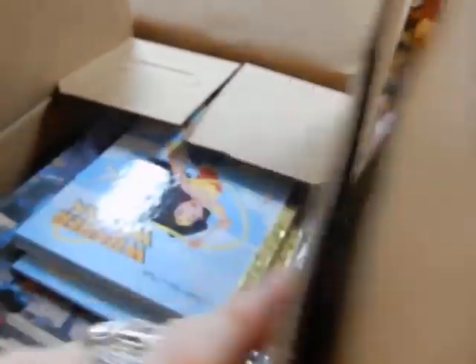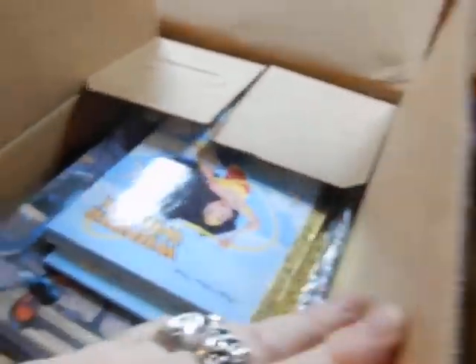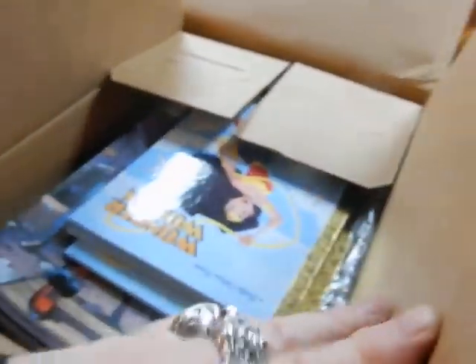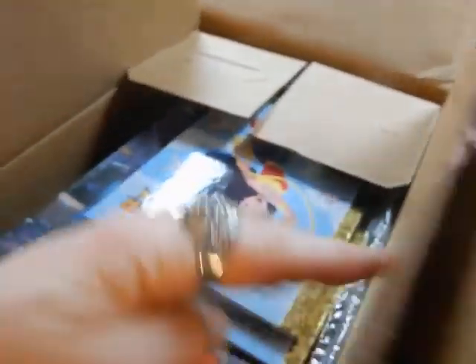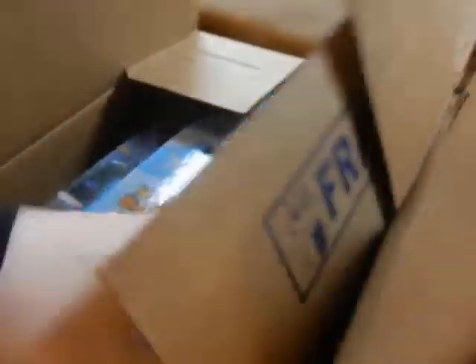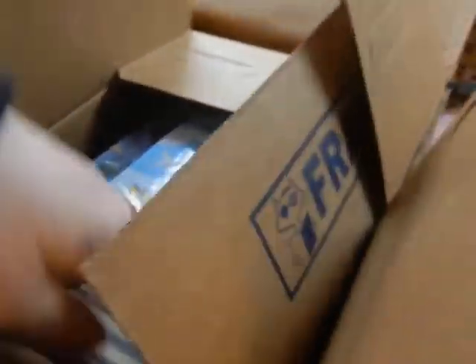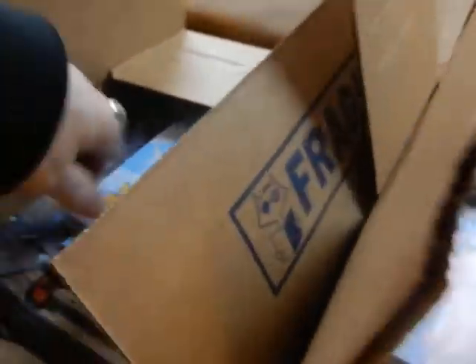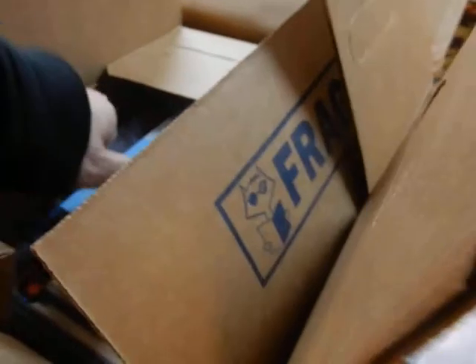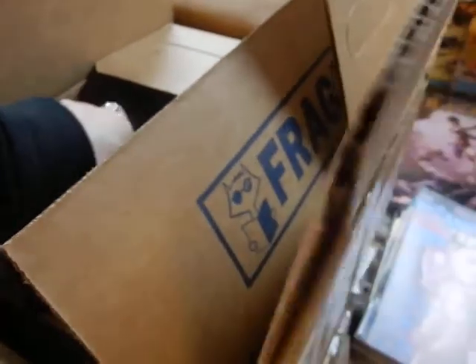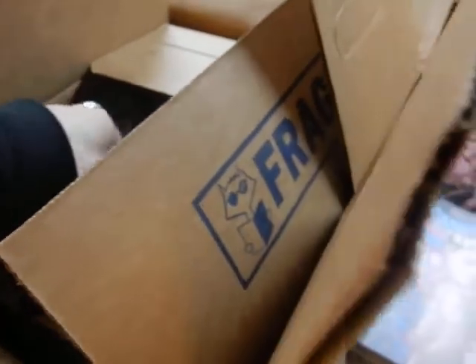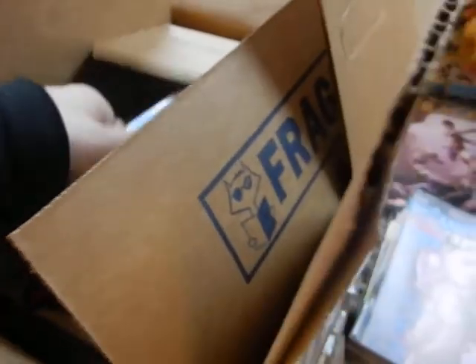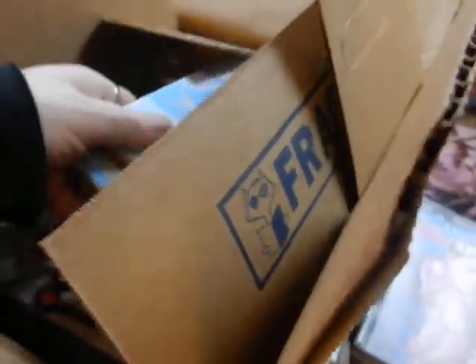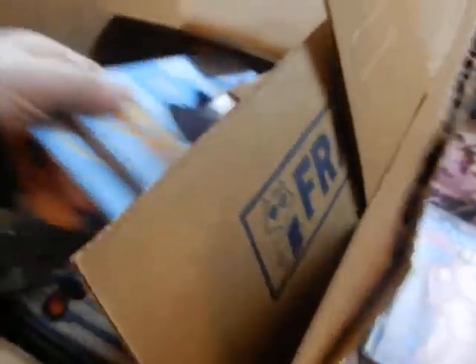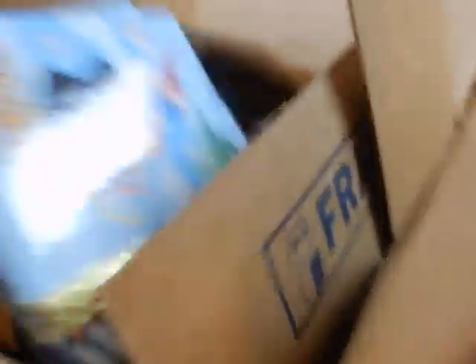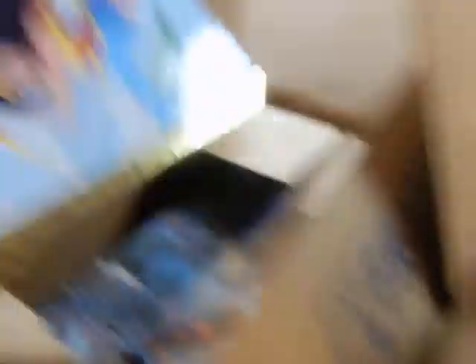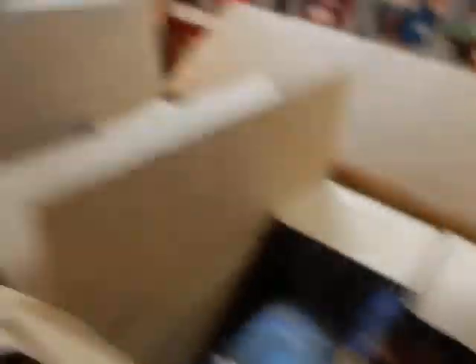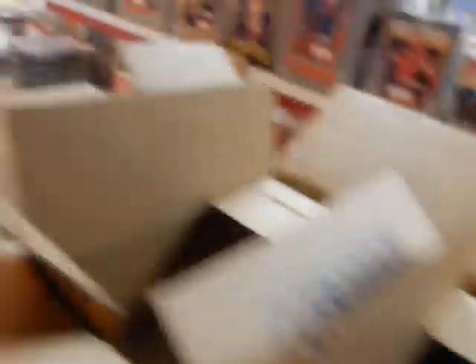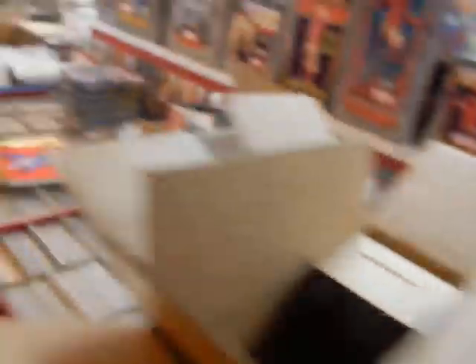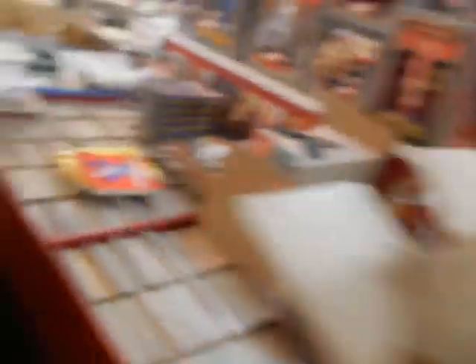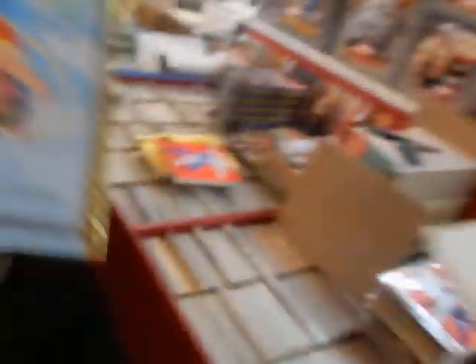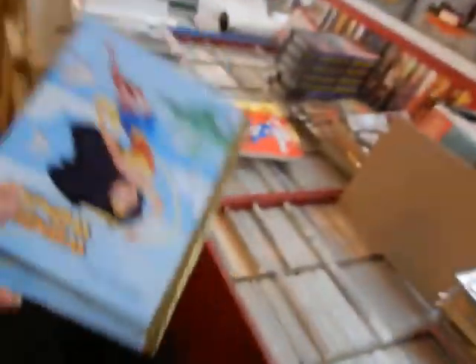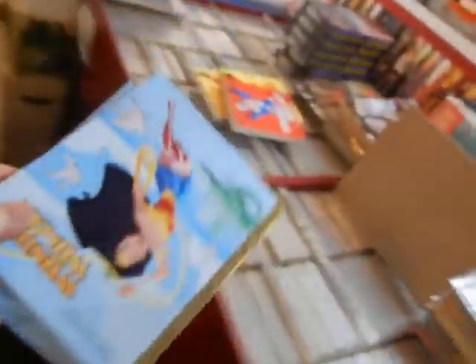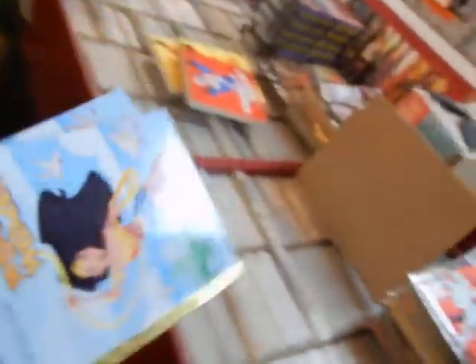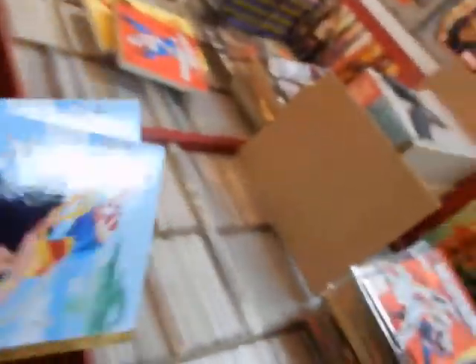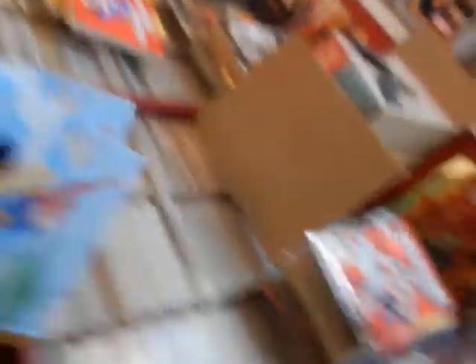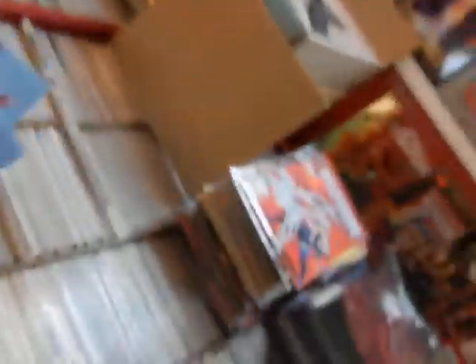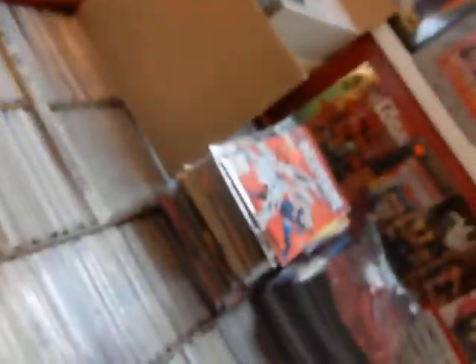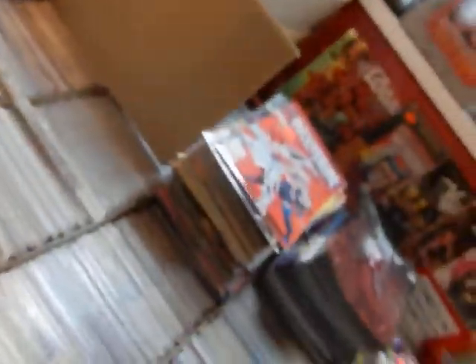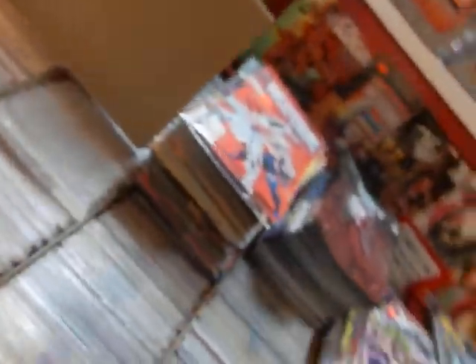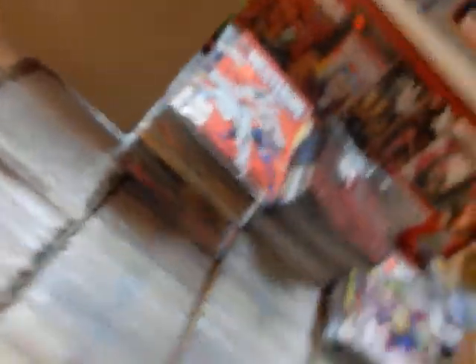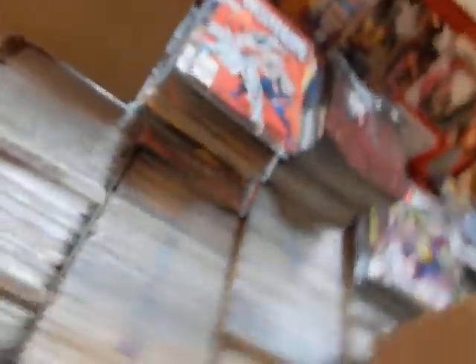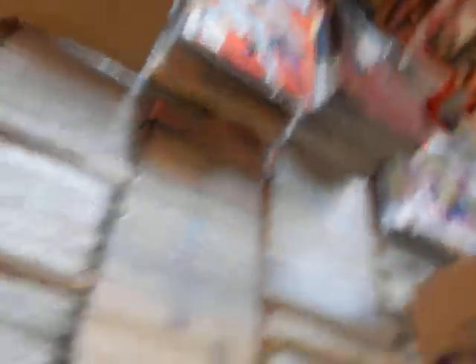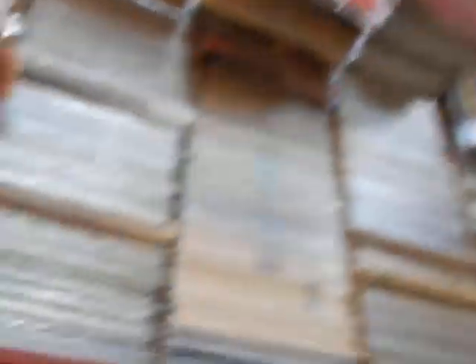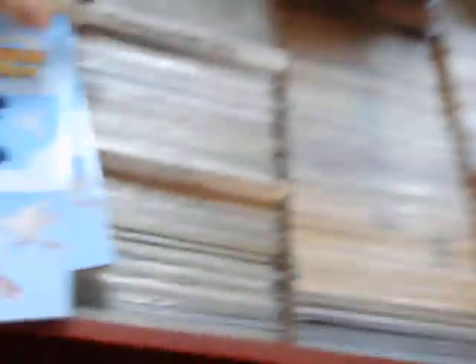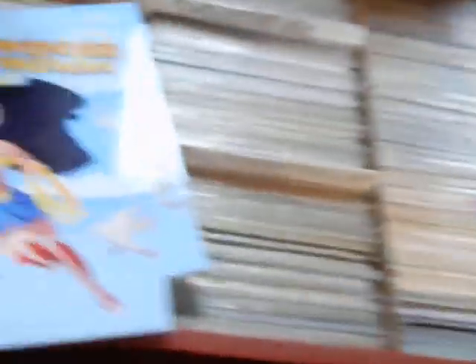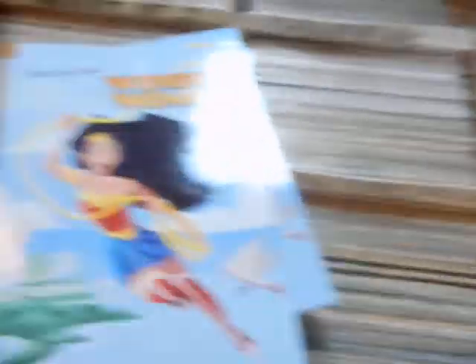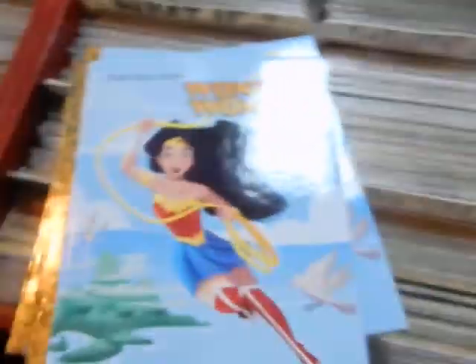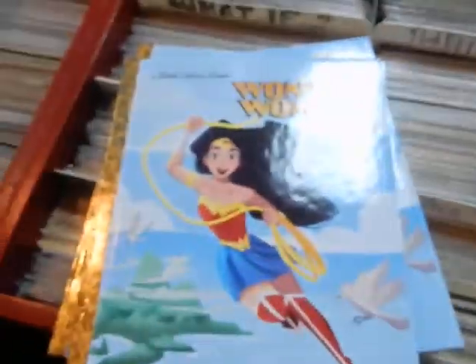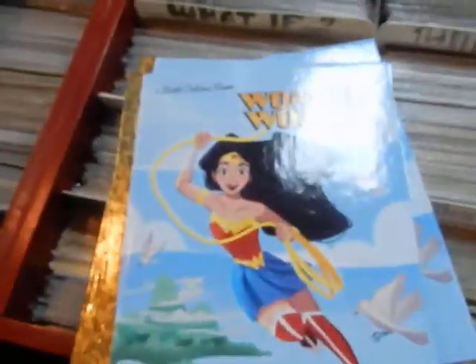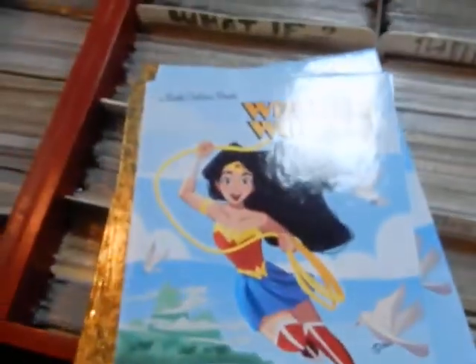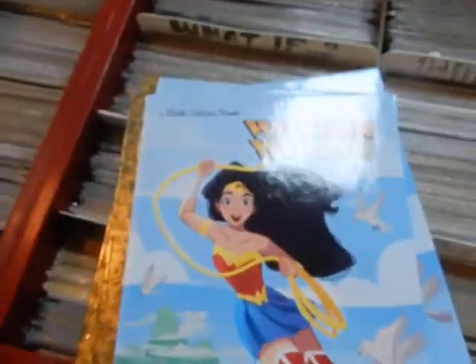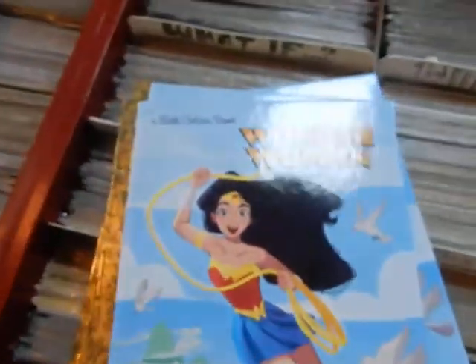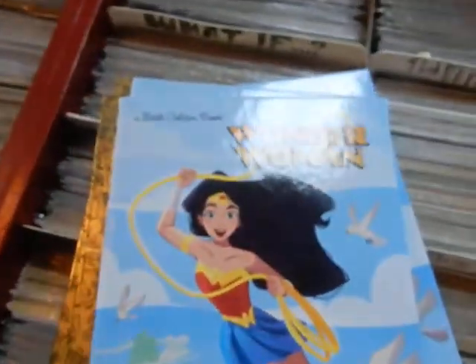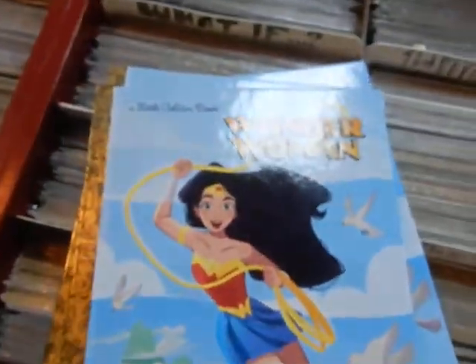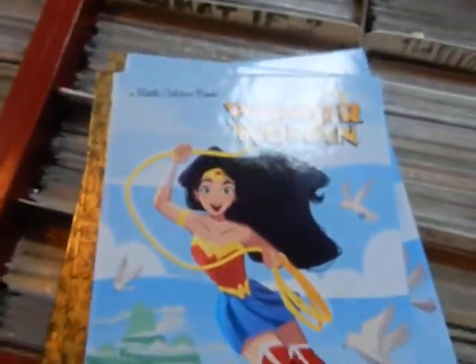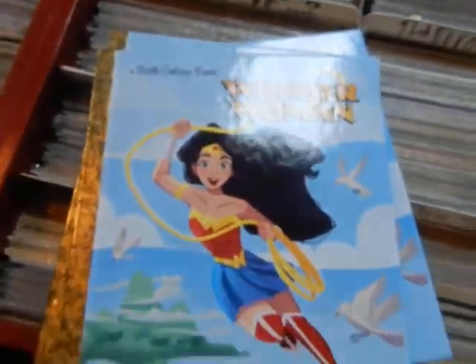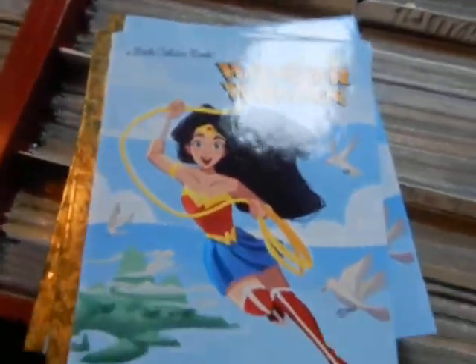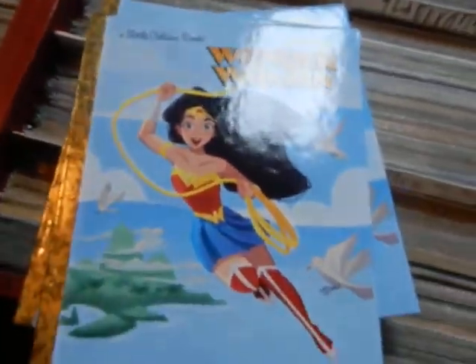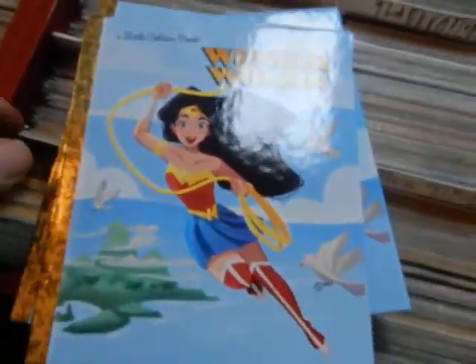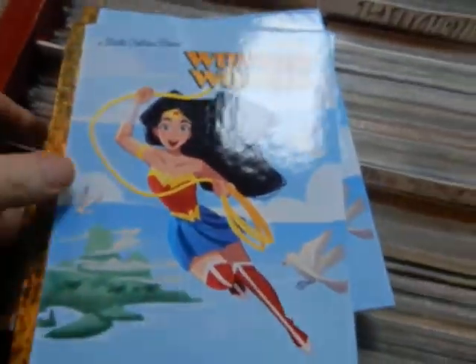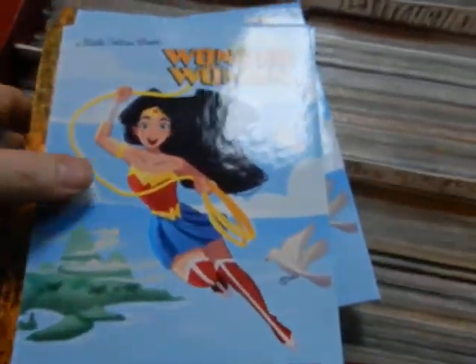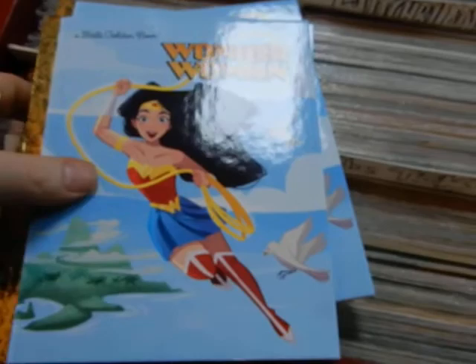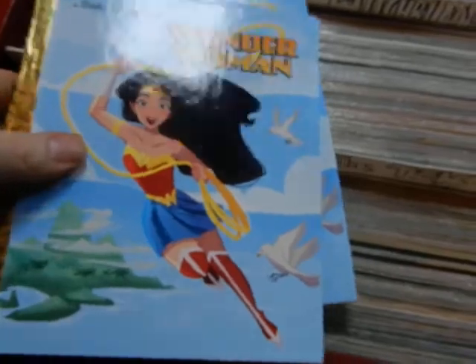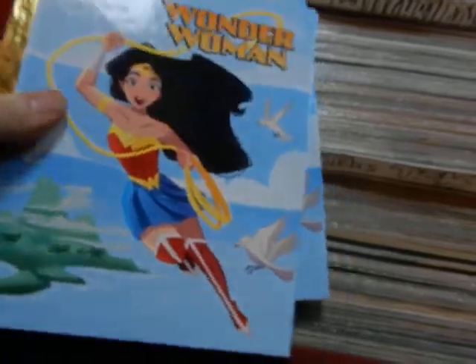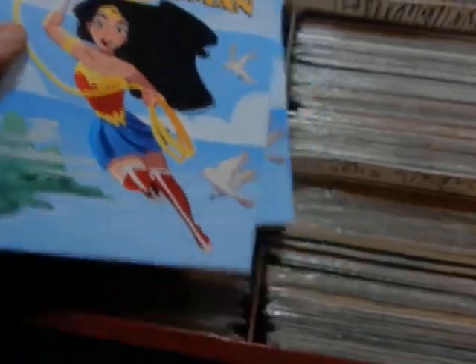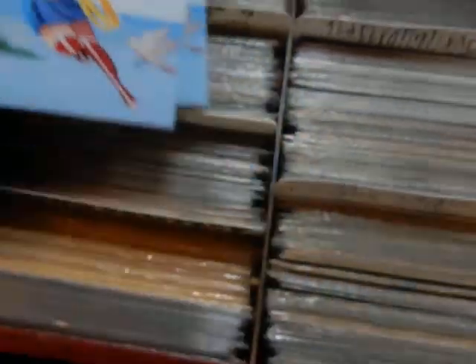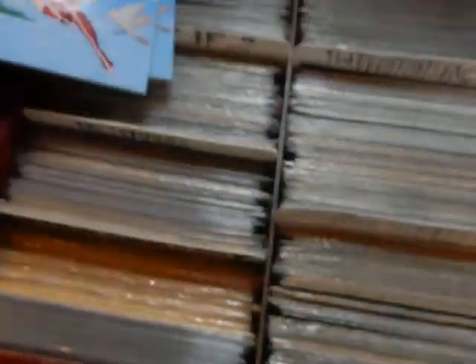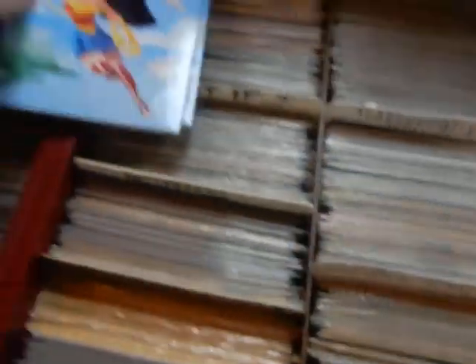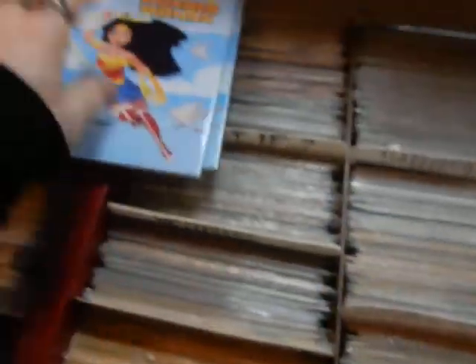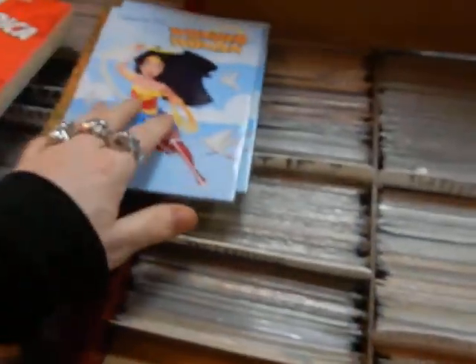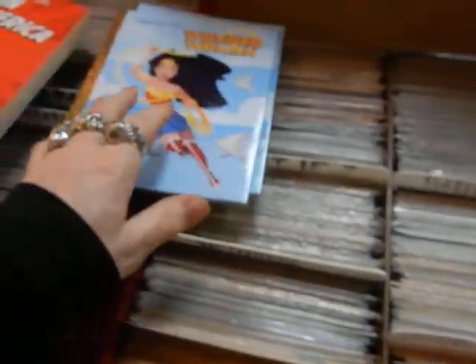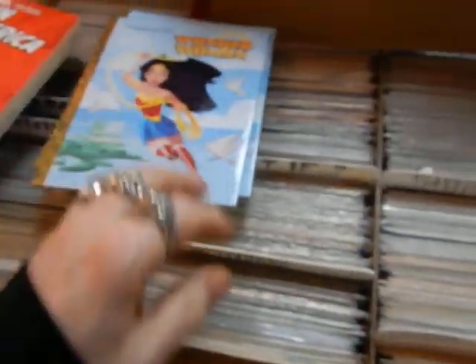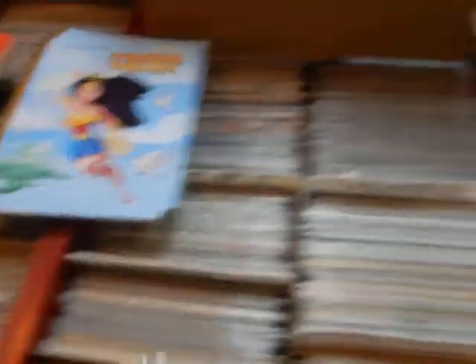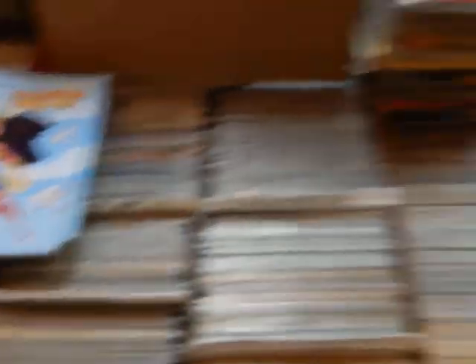We got a Wonder Woman Little Golden Book — a Little Golden Book for Wonder Woman. These are $4.99.